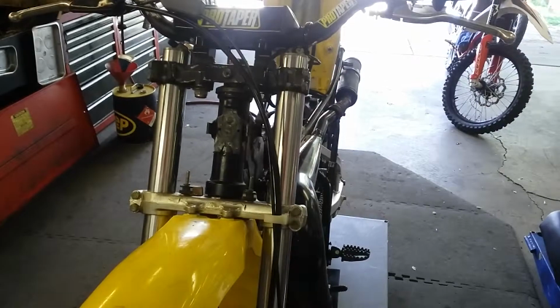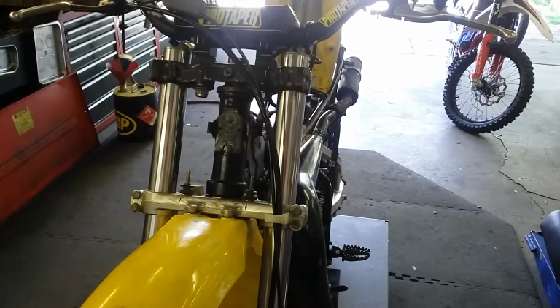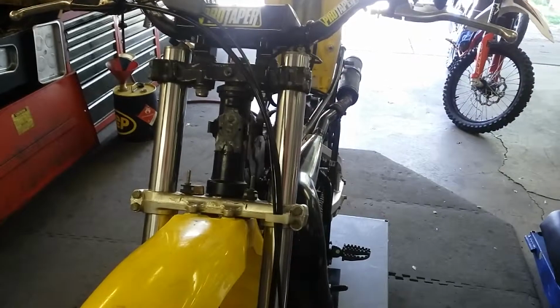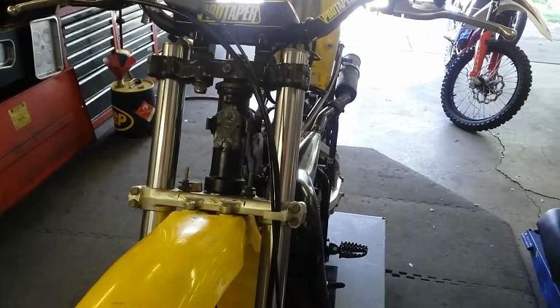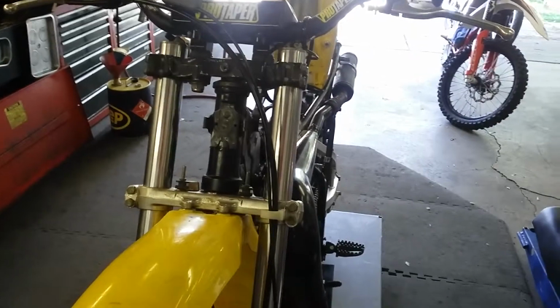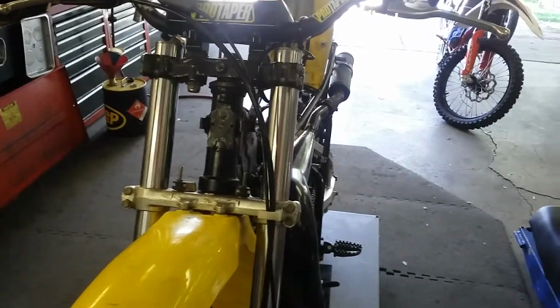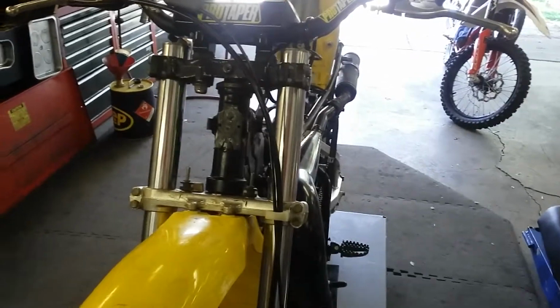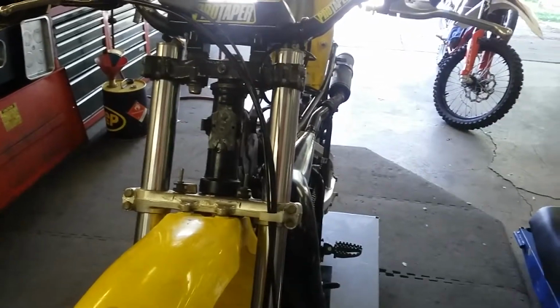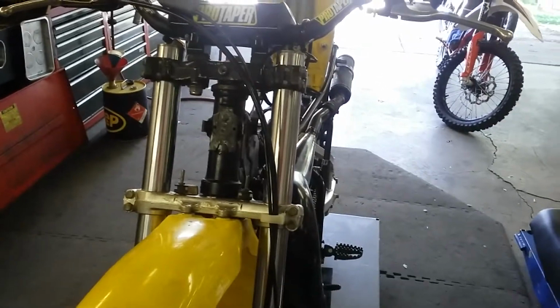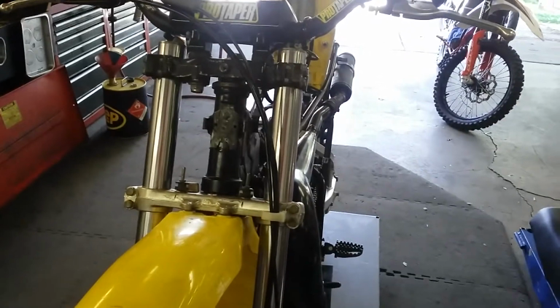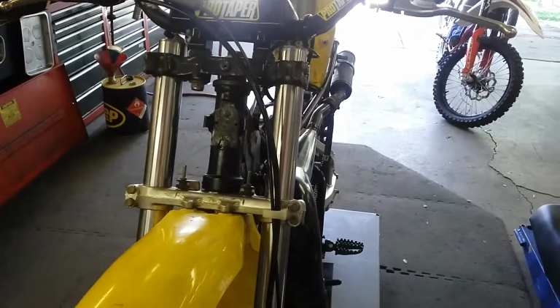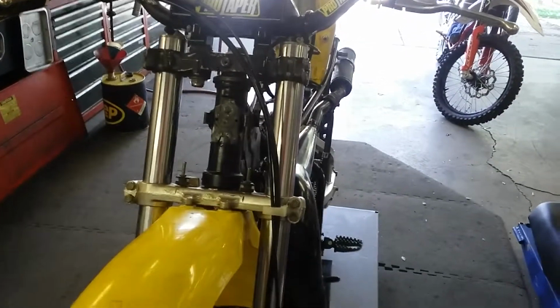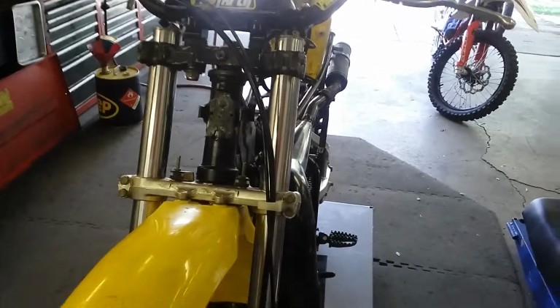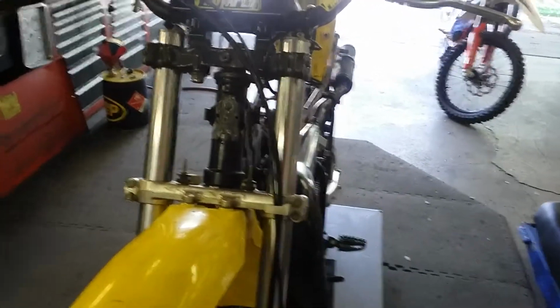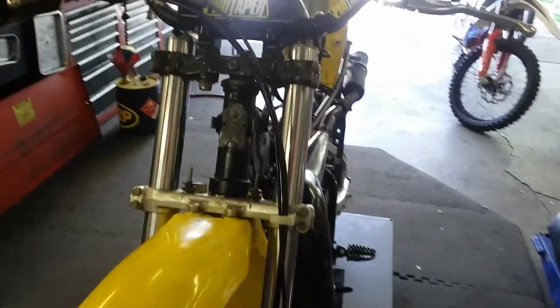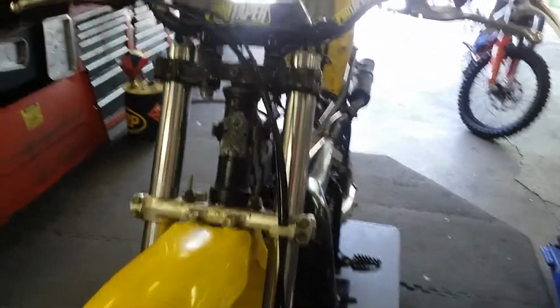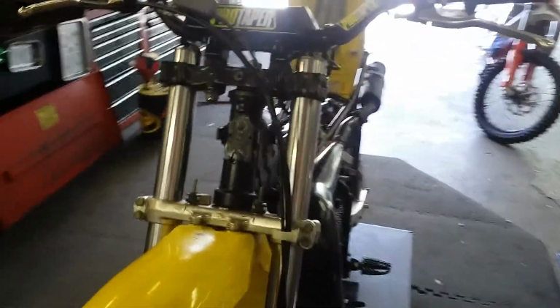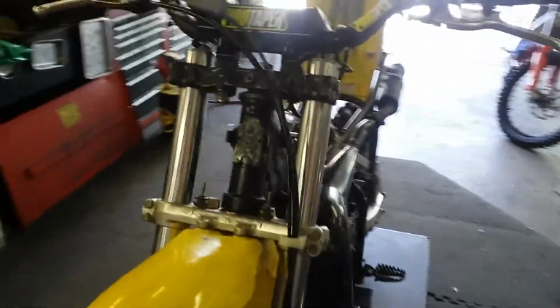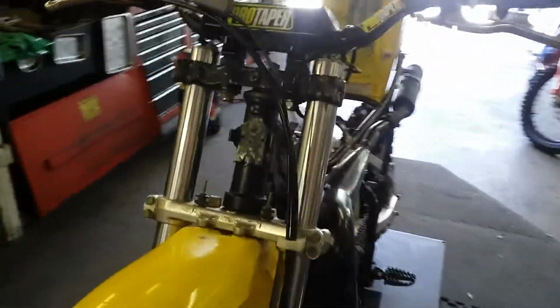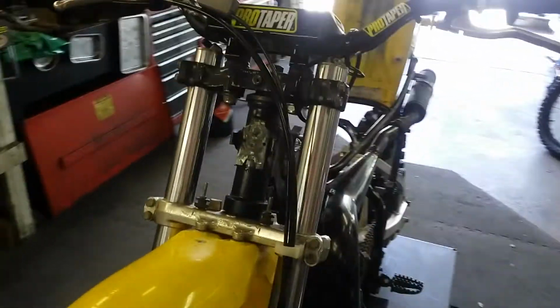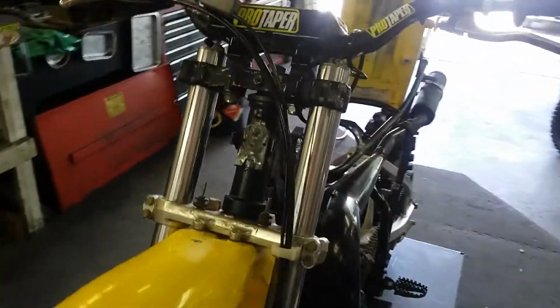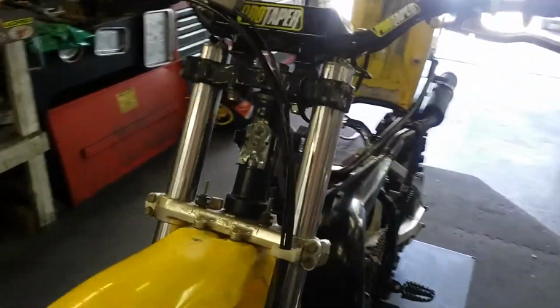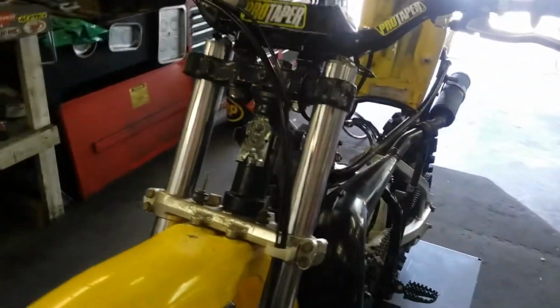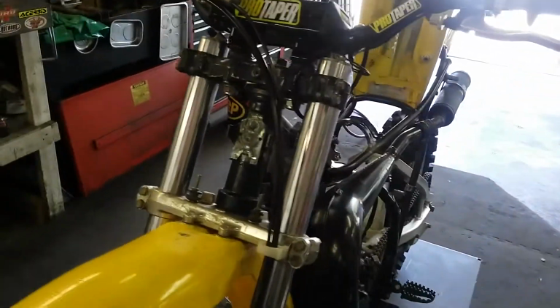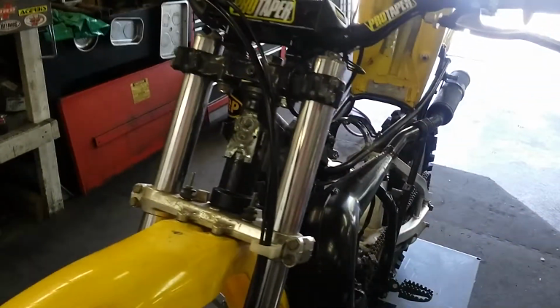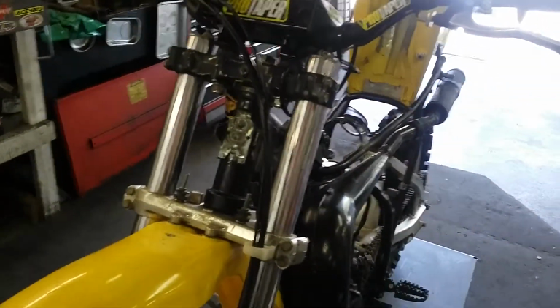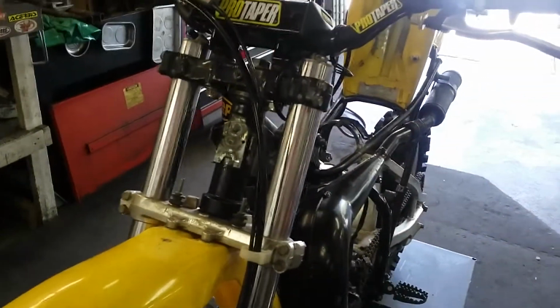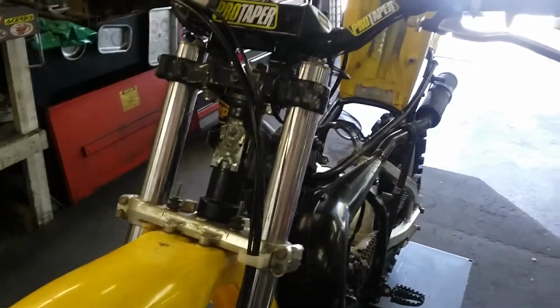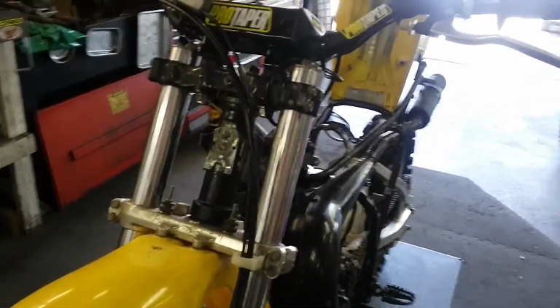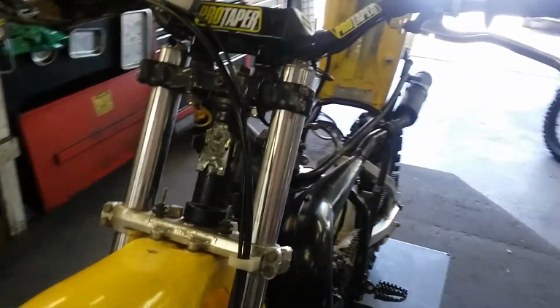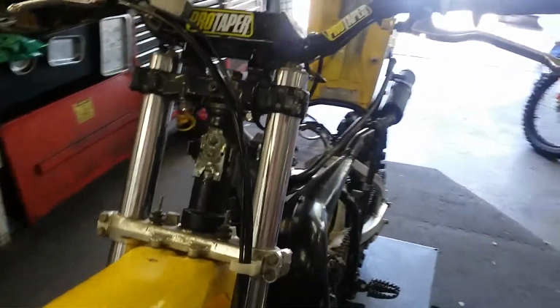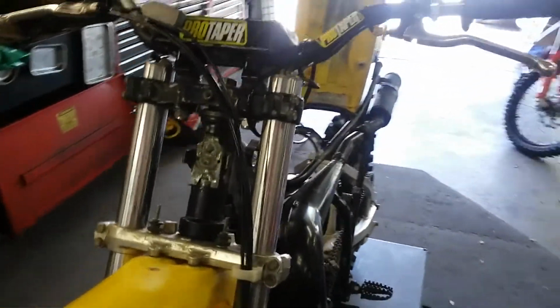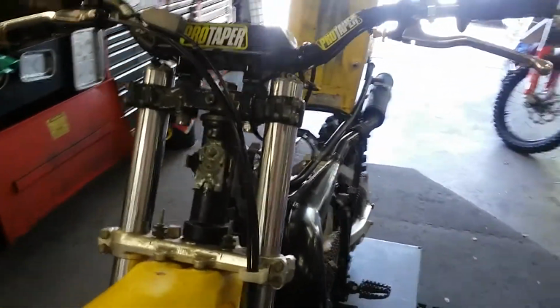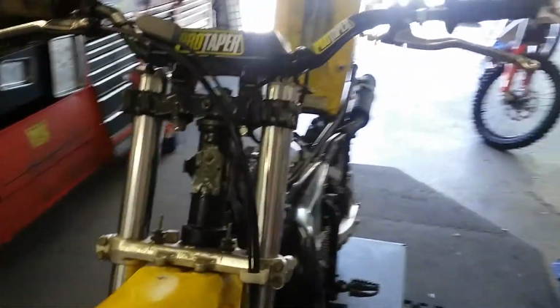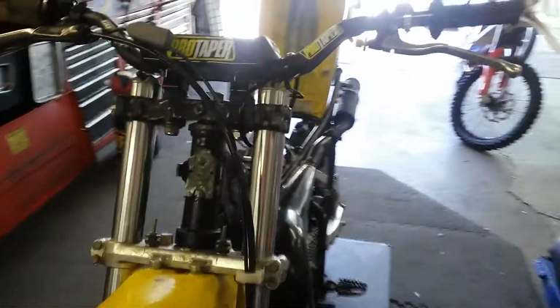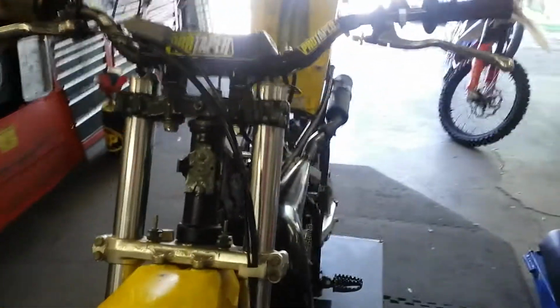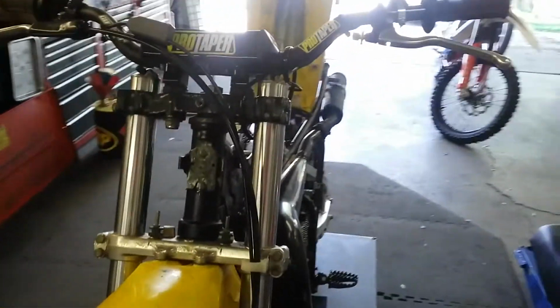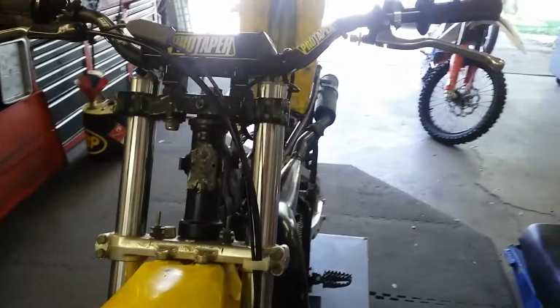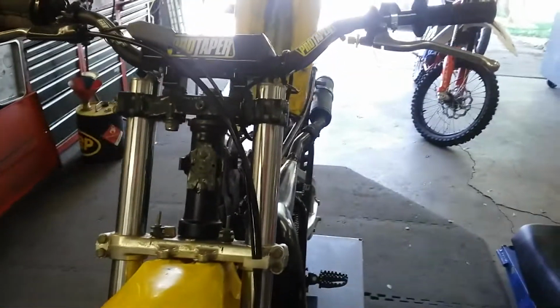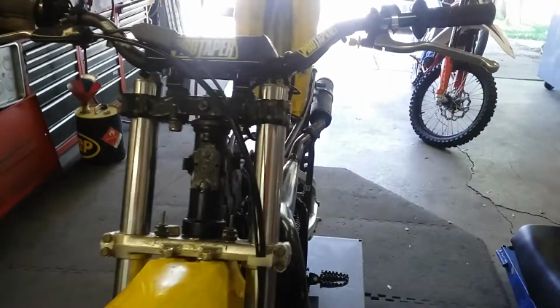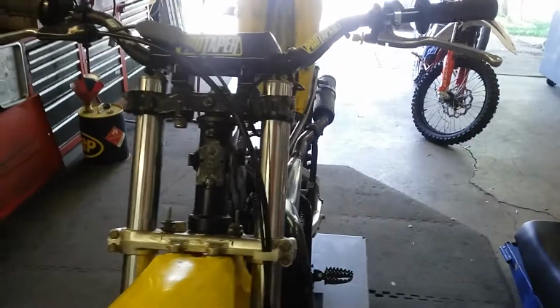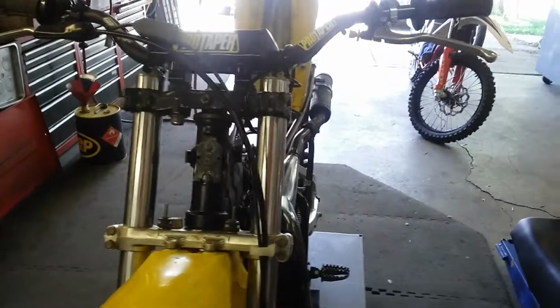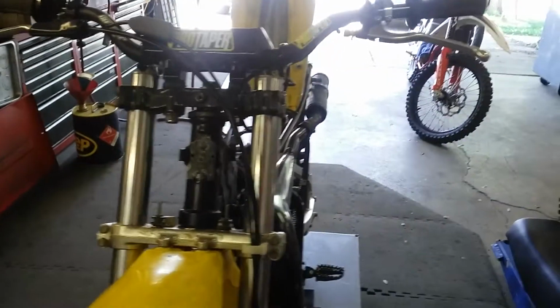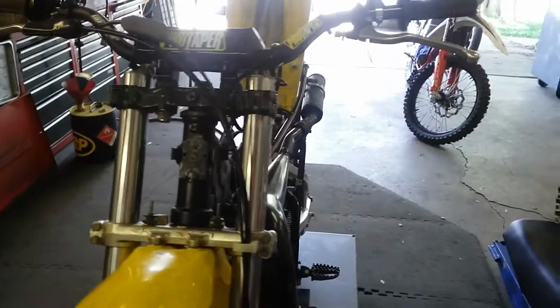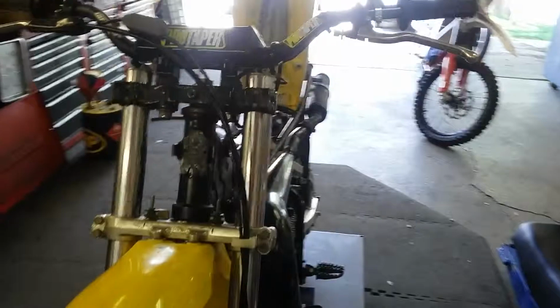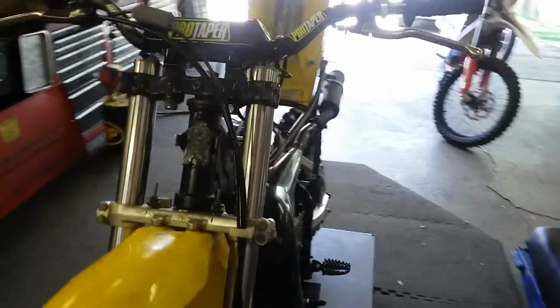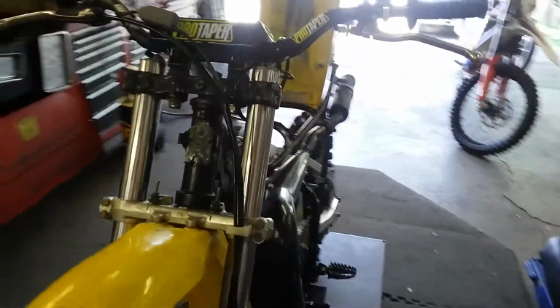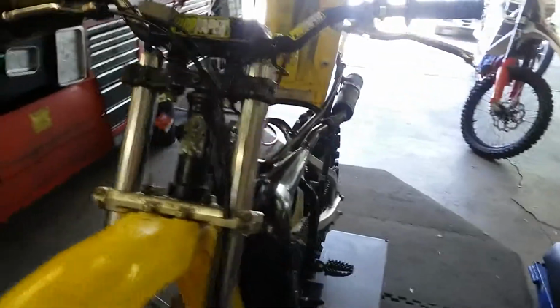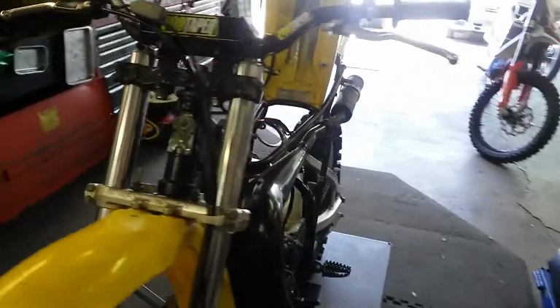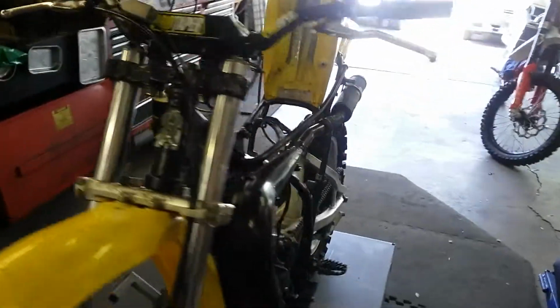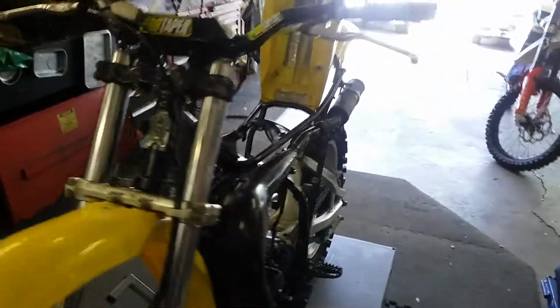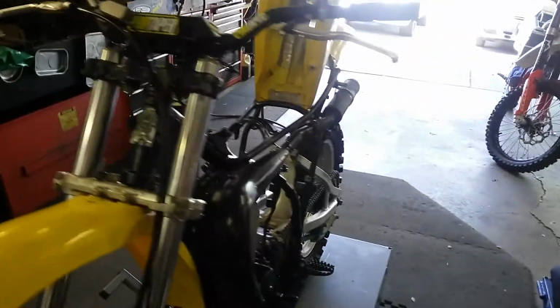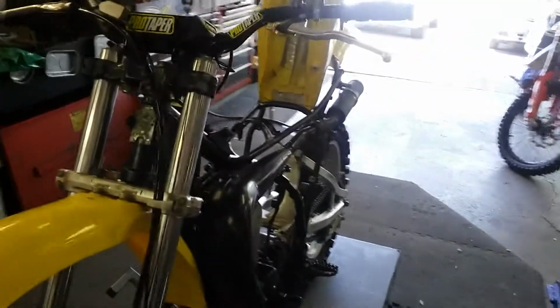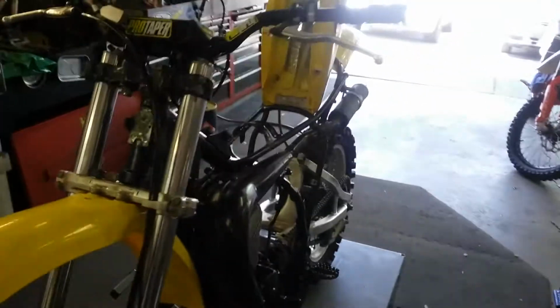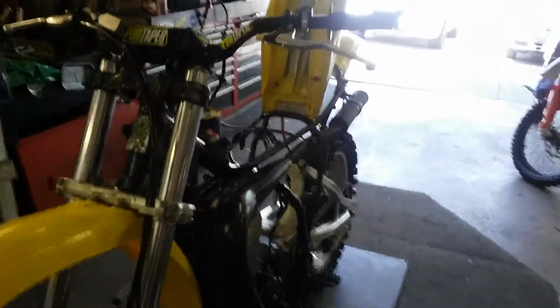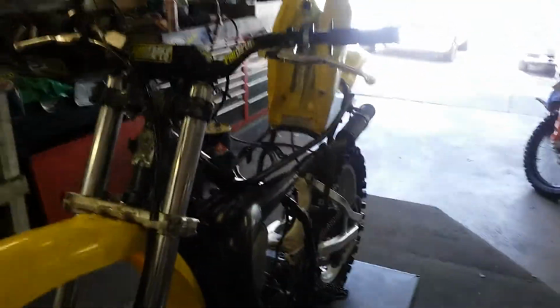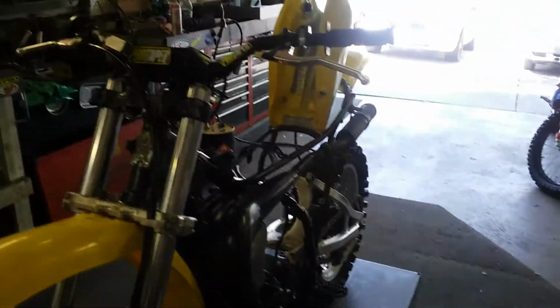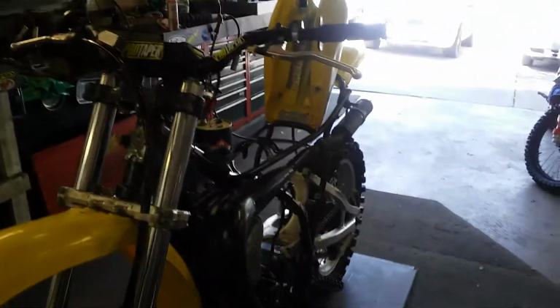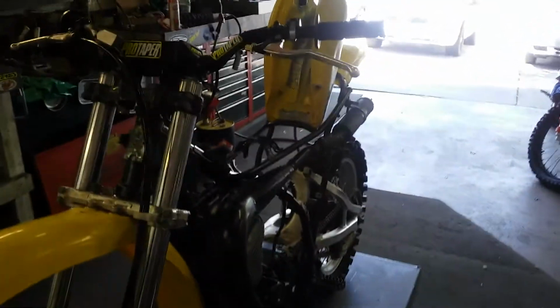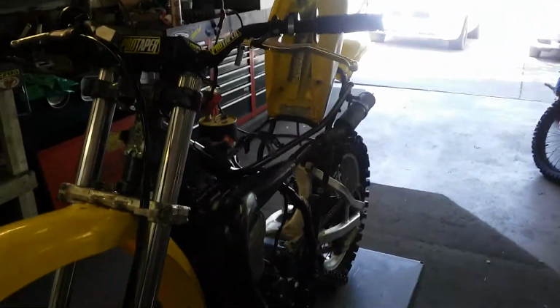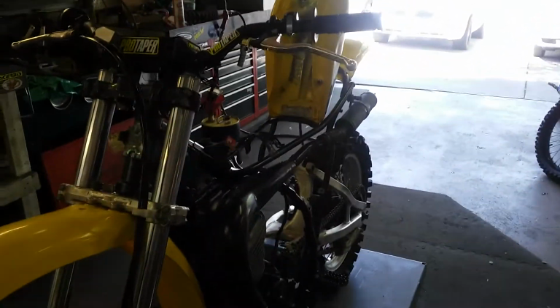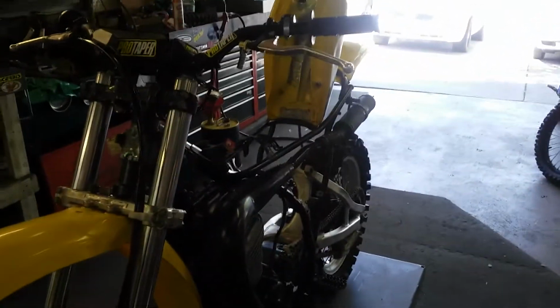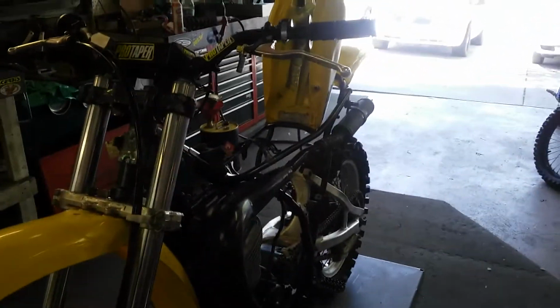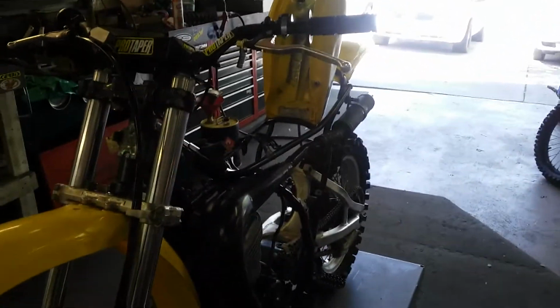Hey guys, Jim here. I want to show the progress on my YZ465 gas tank swap.